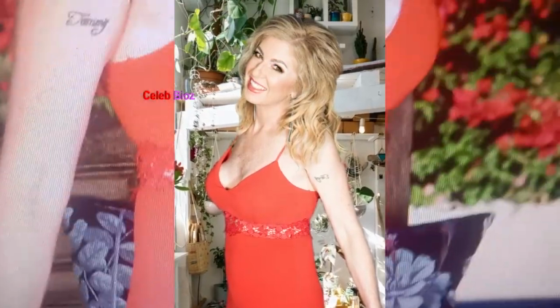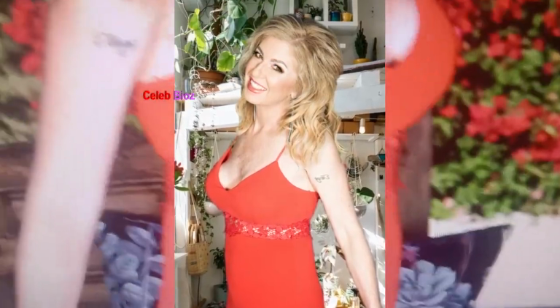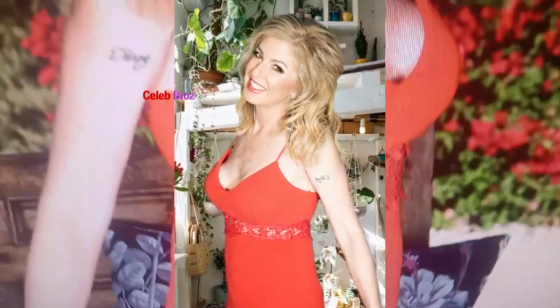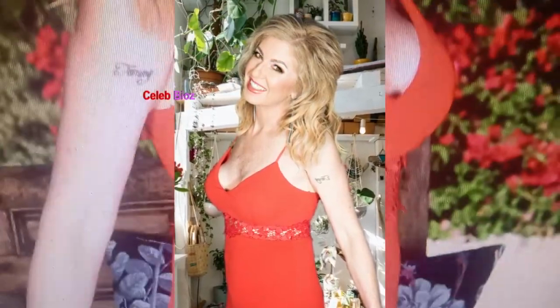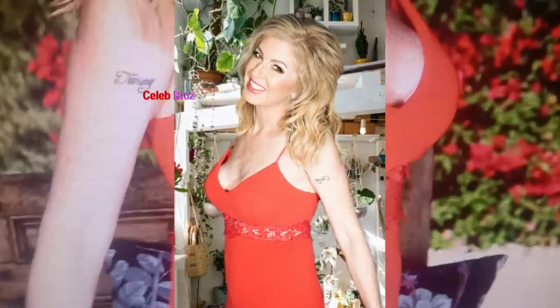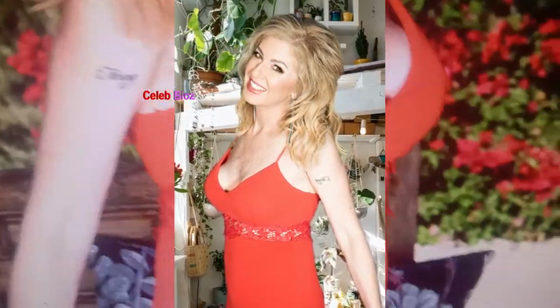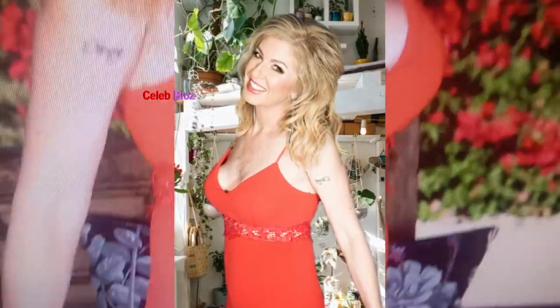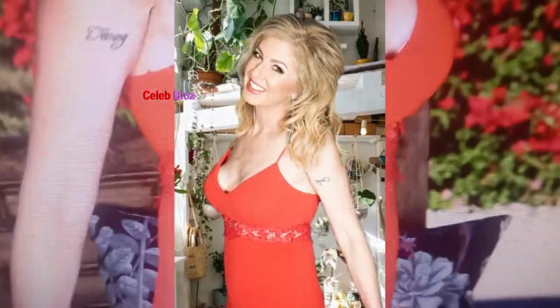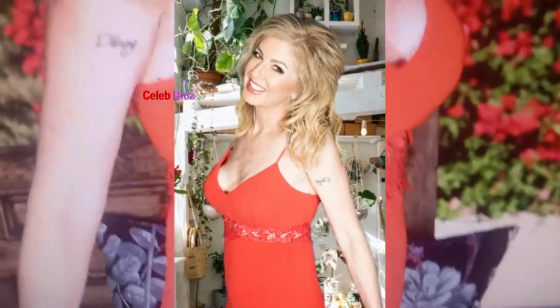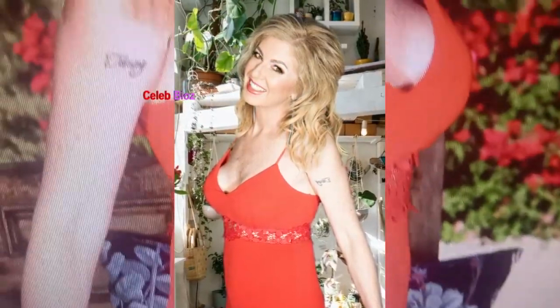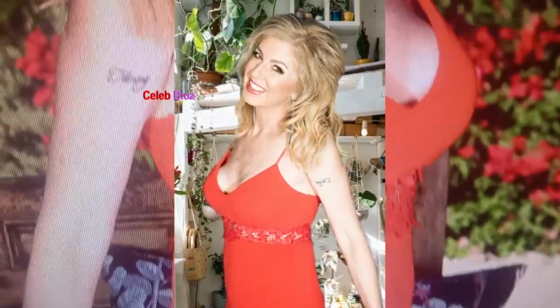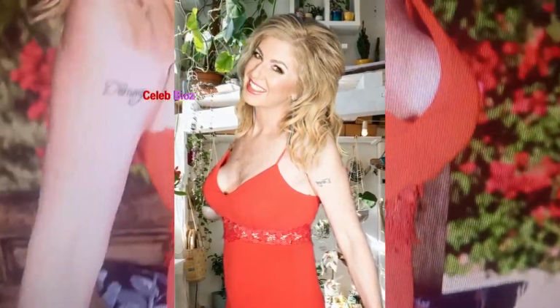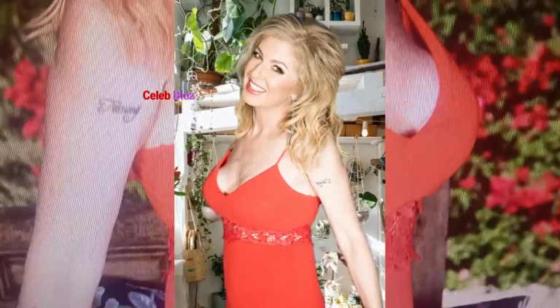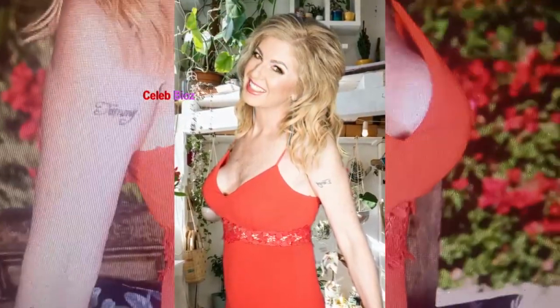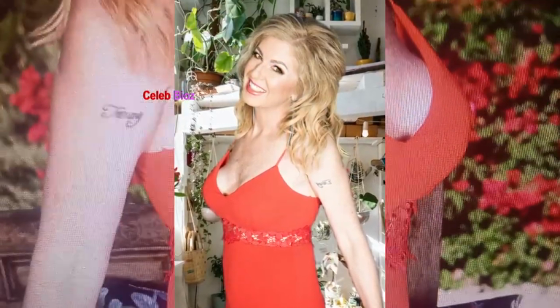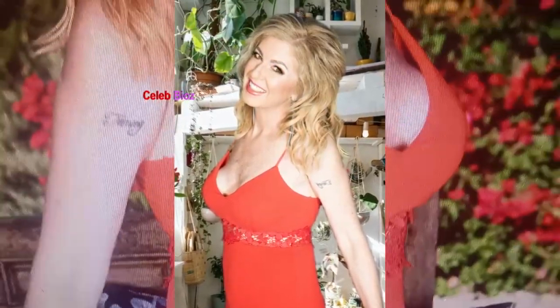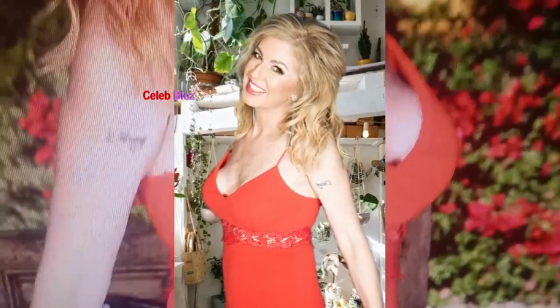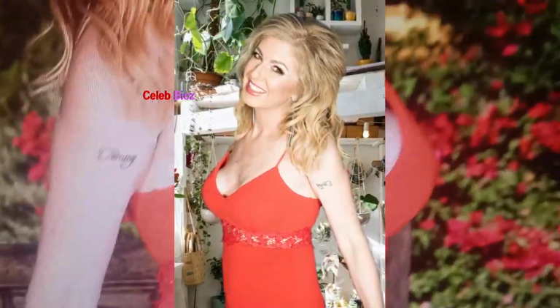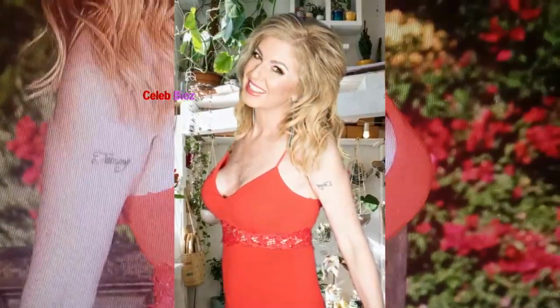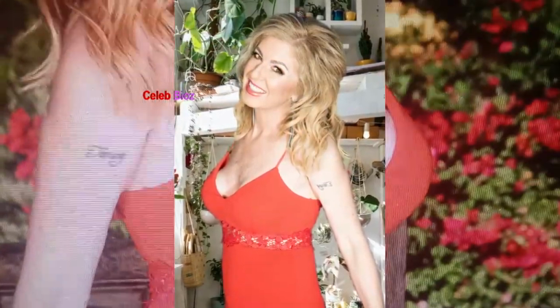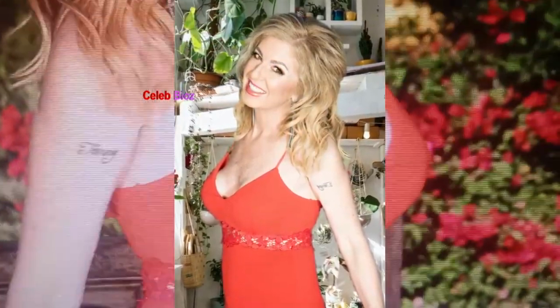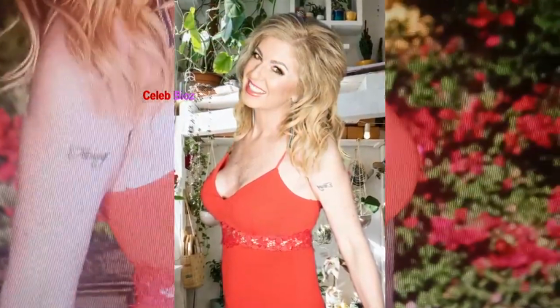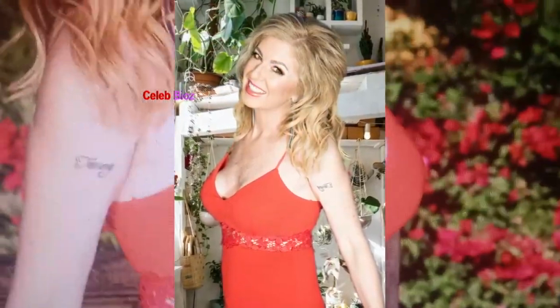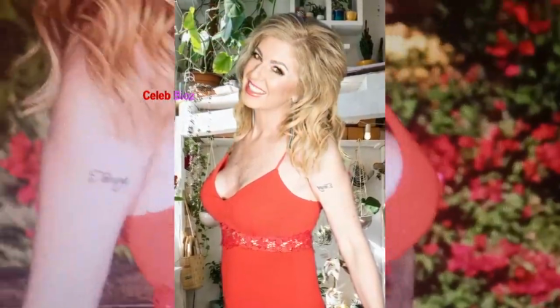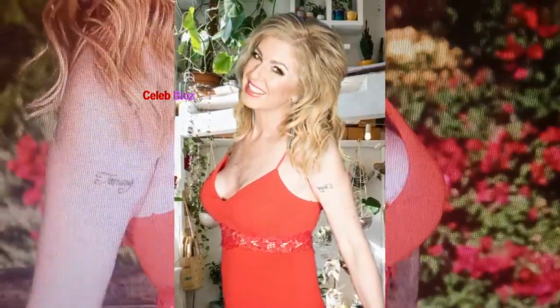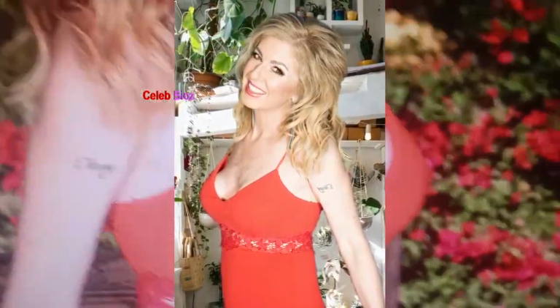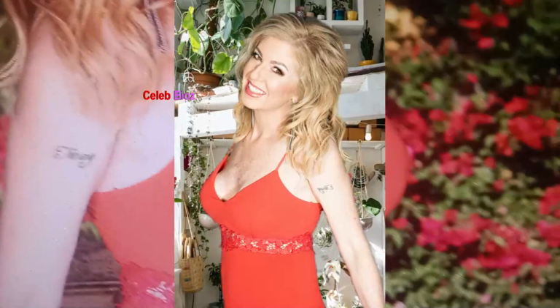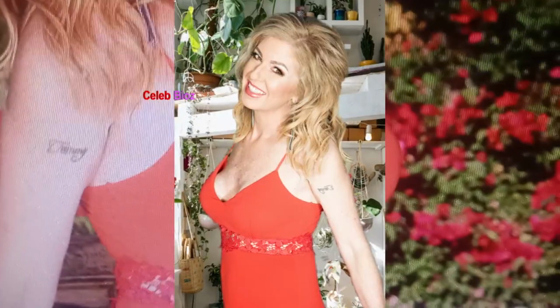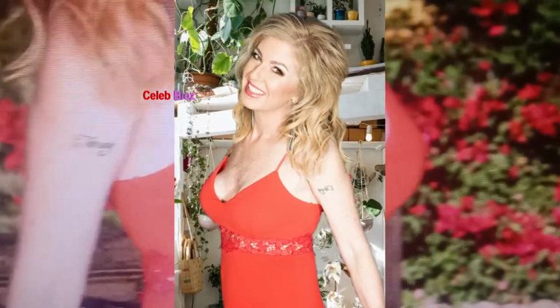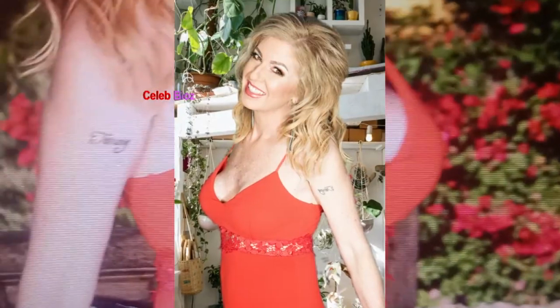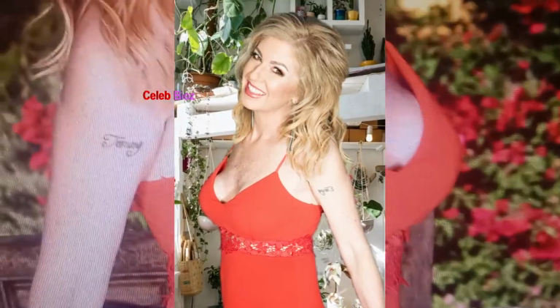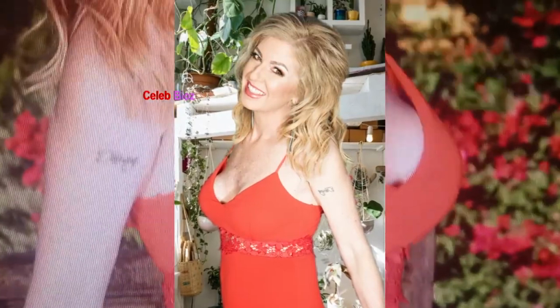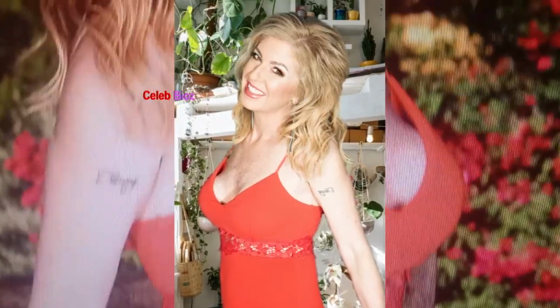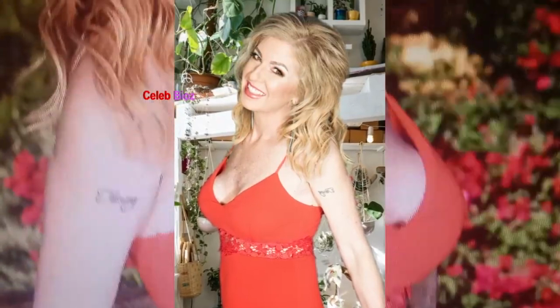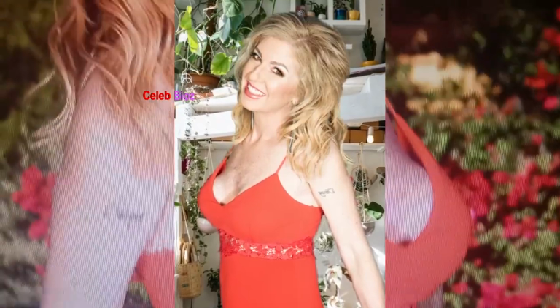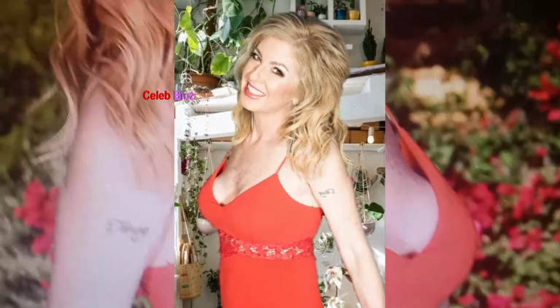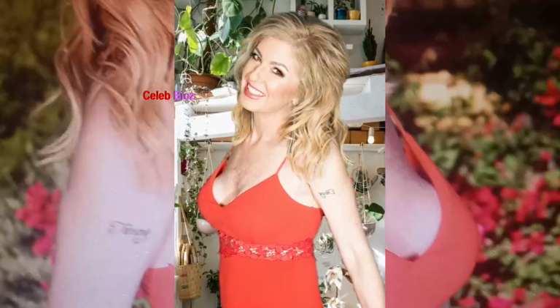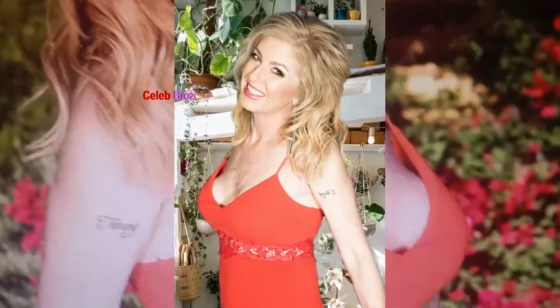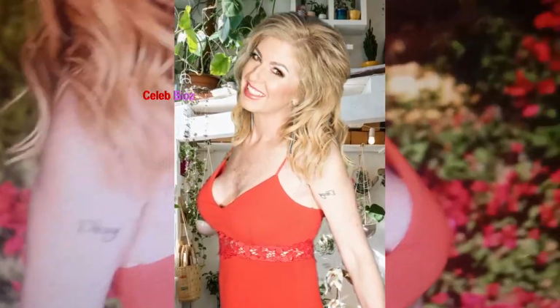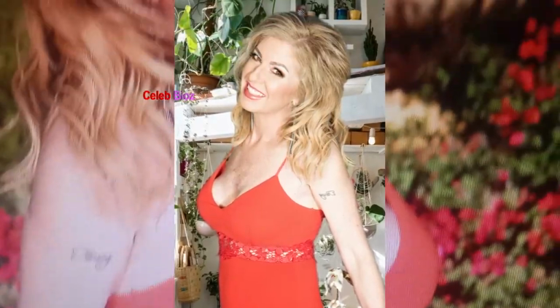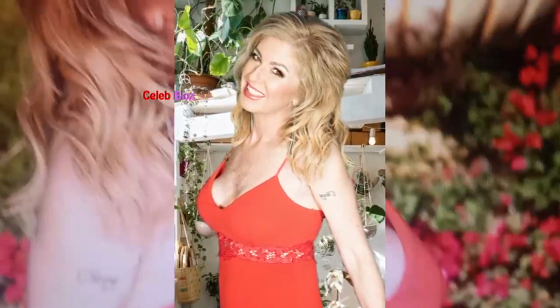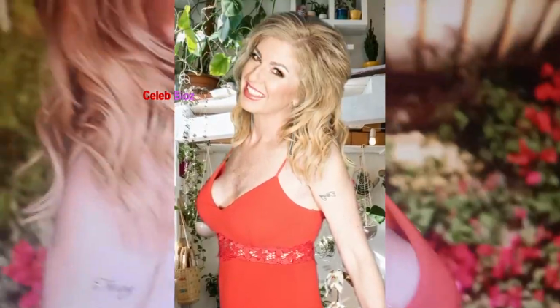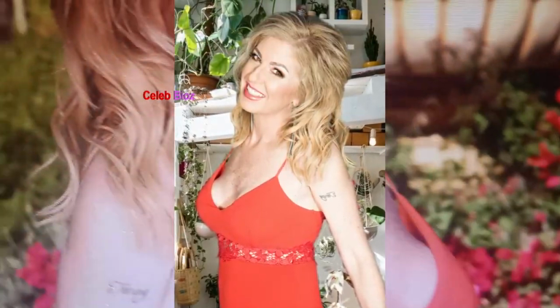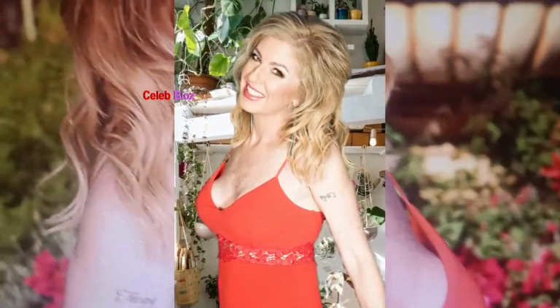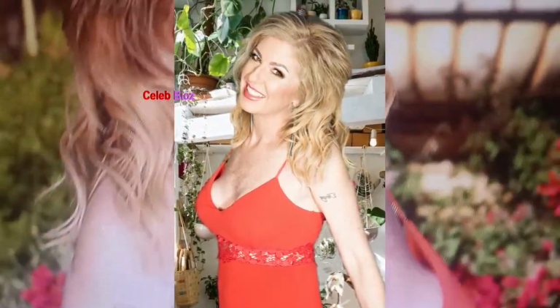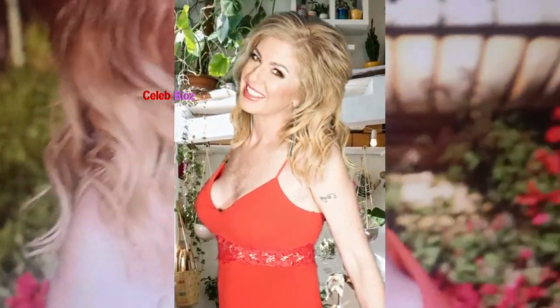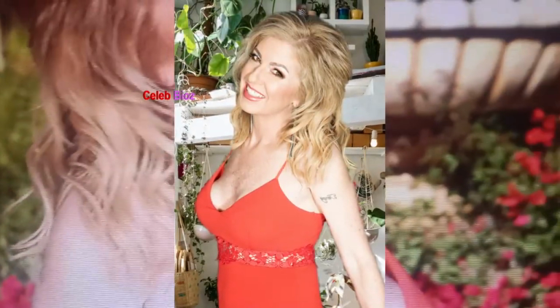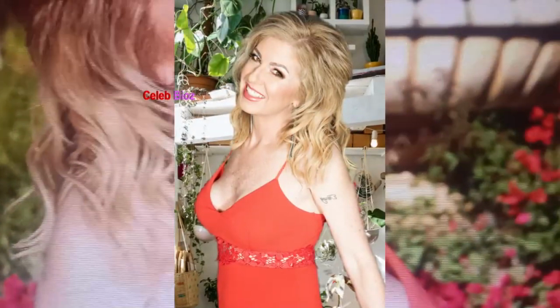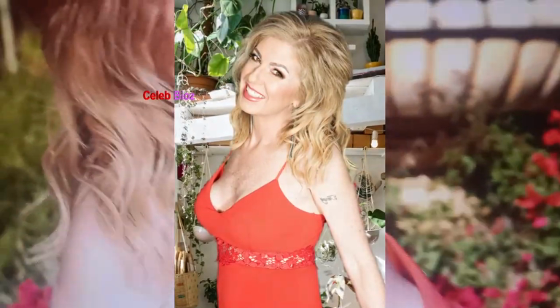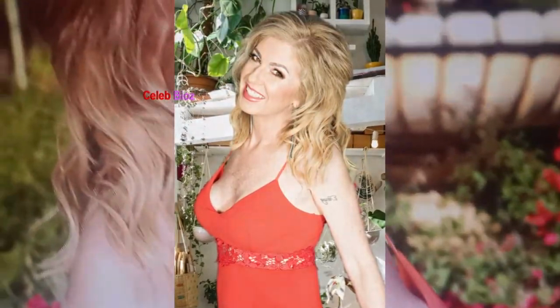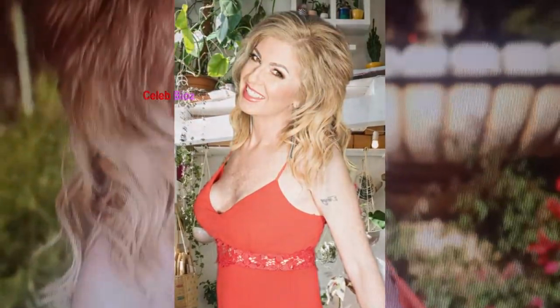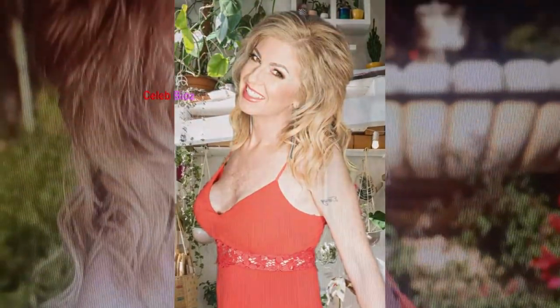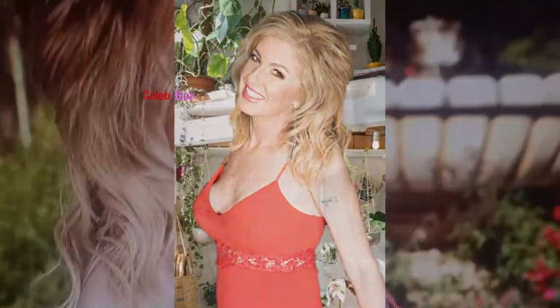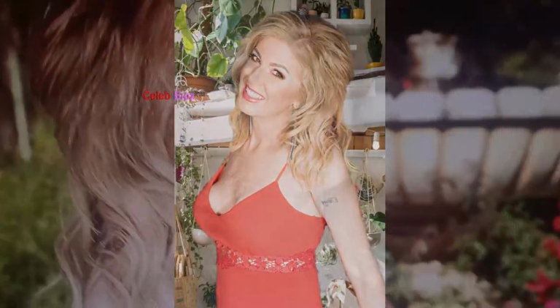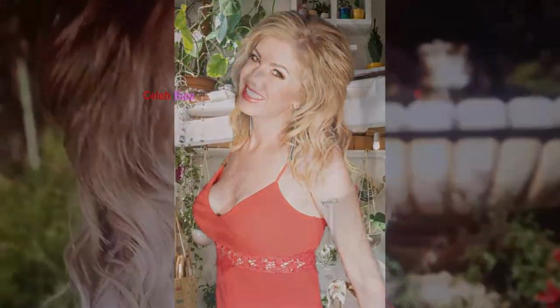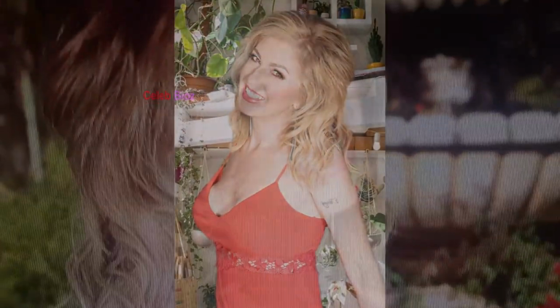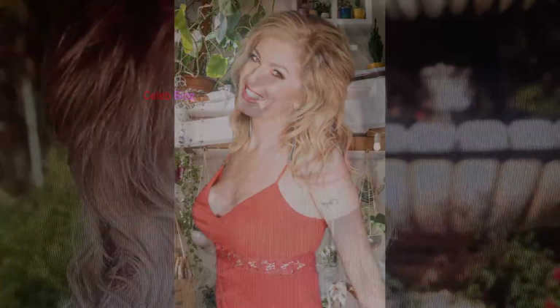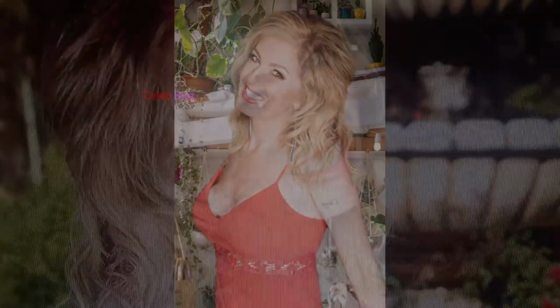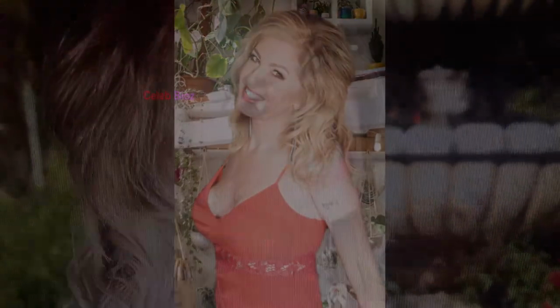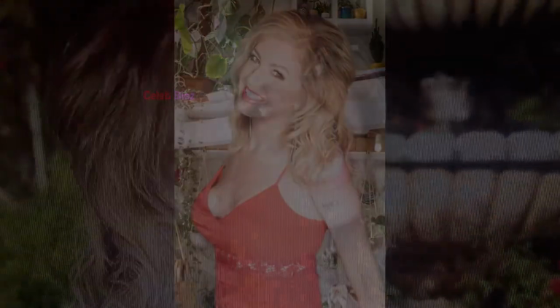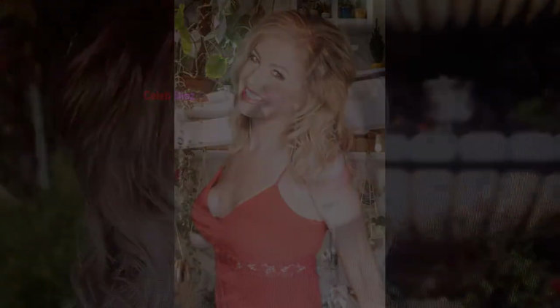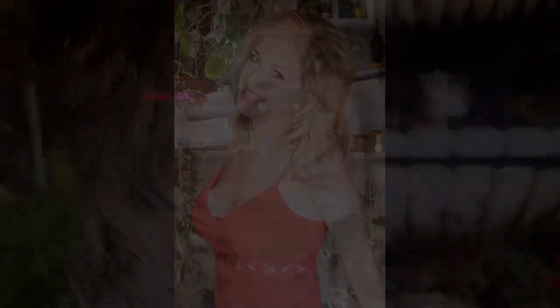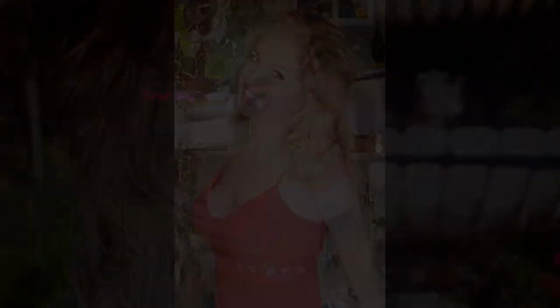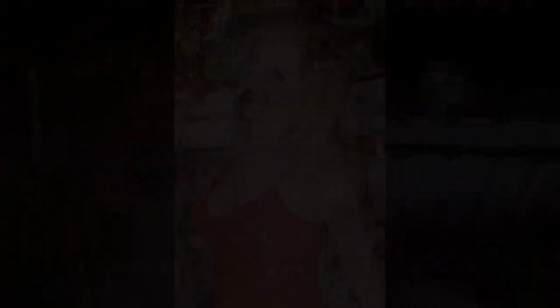If you want to get a closer look at this beautiful dress, make sure to check out the link in the video description. It's definitely worth it.